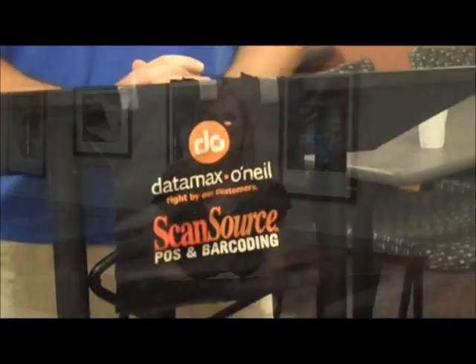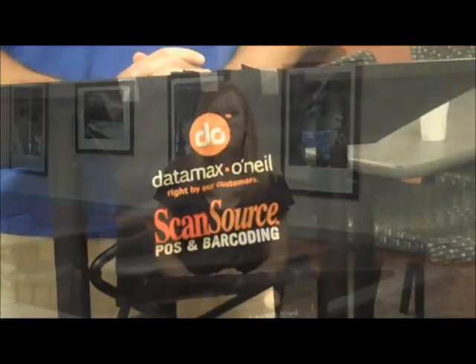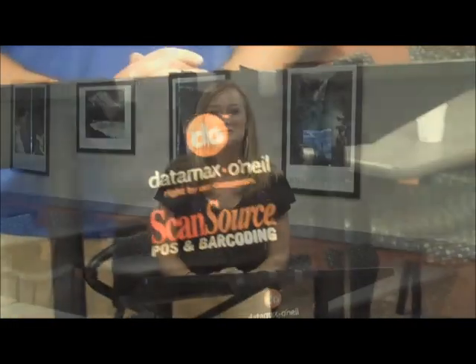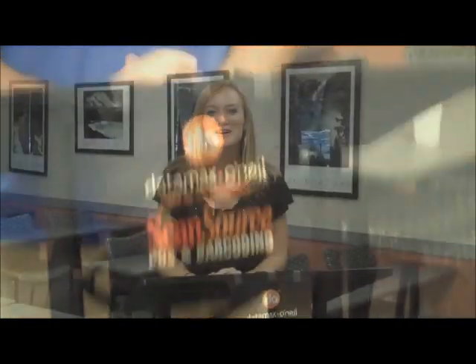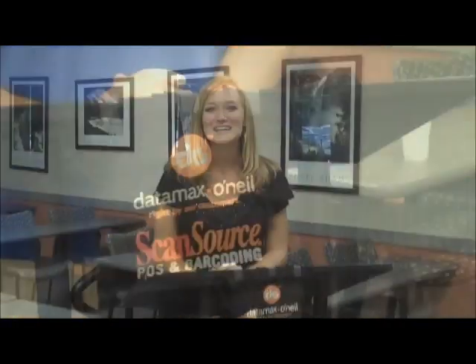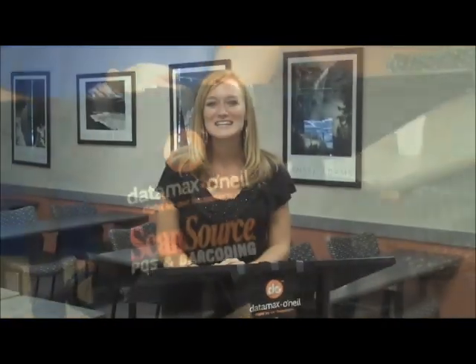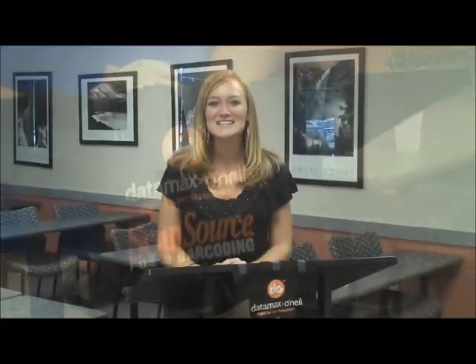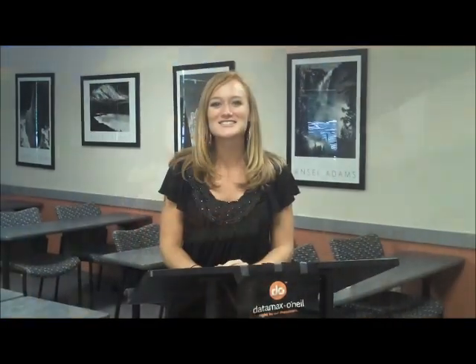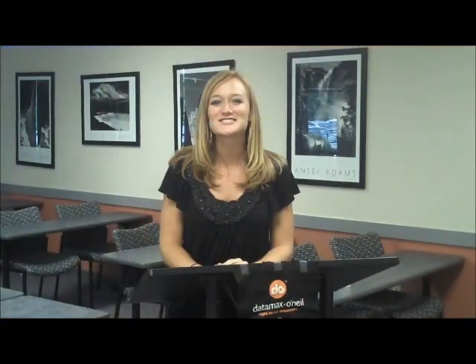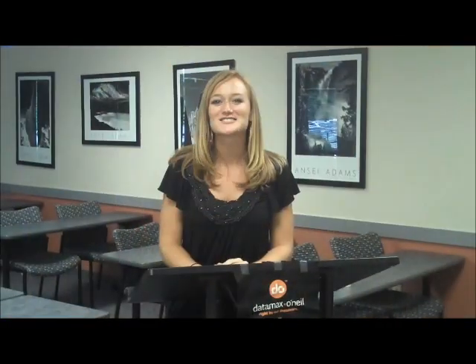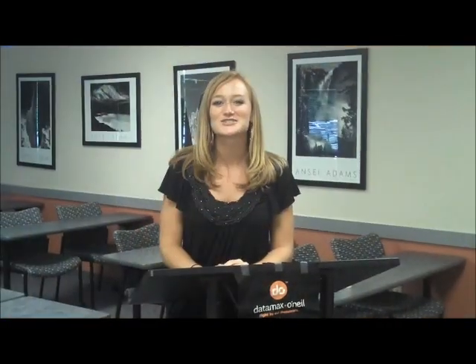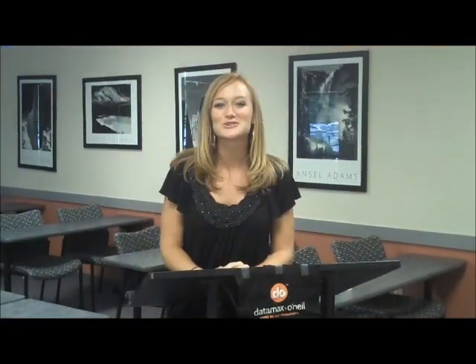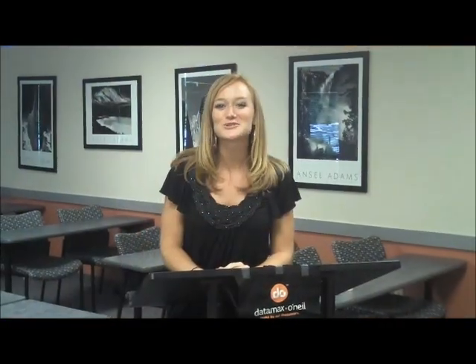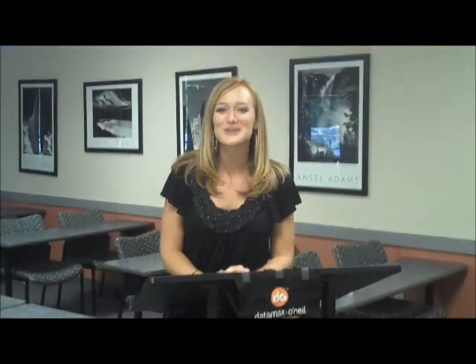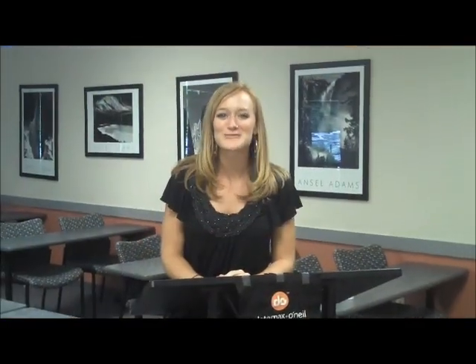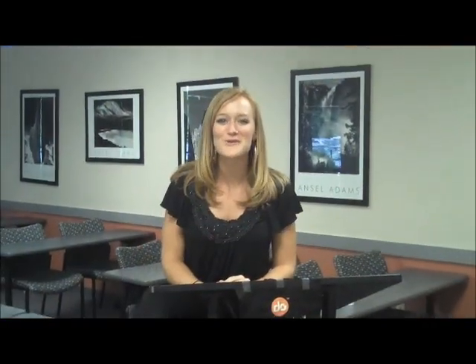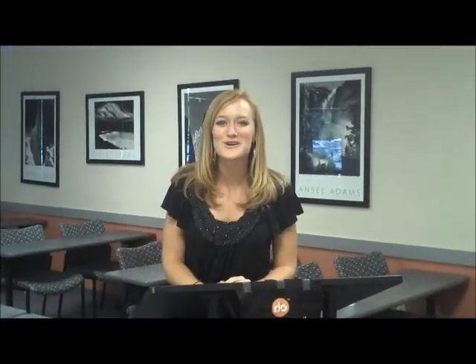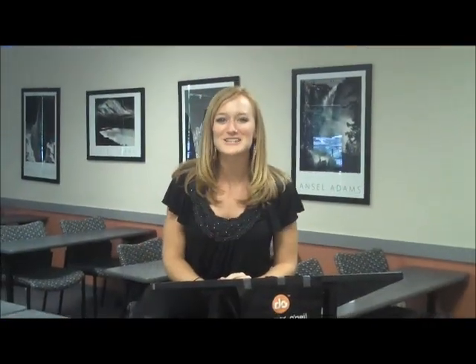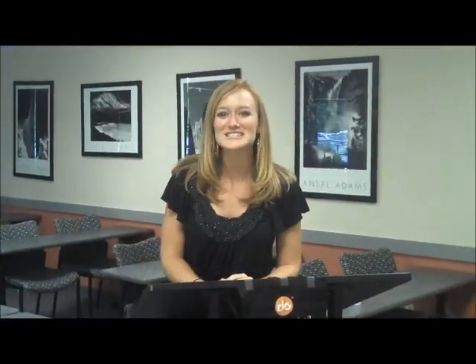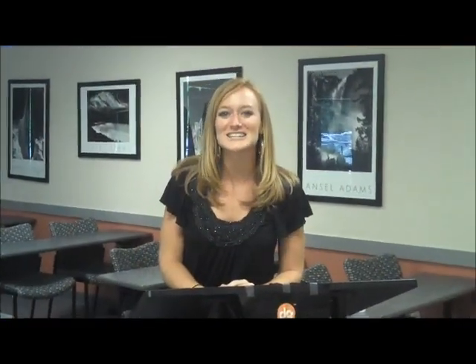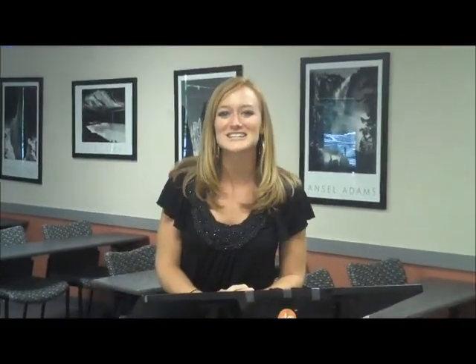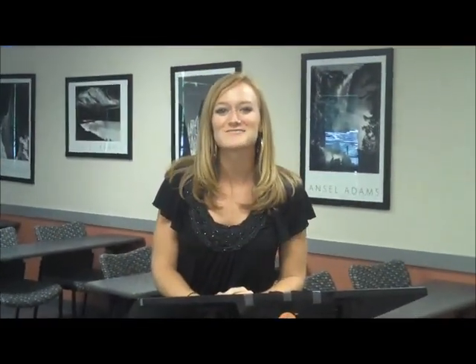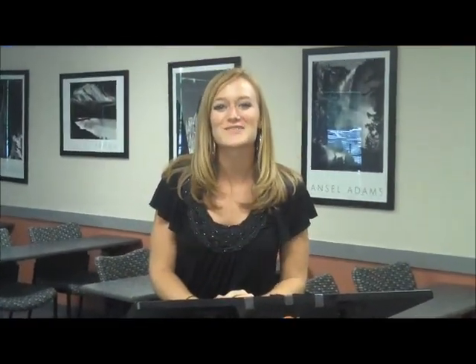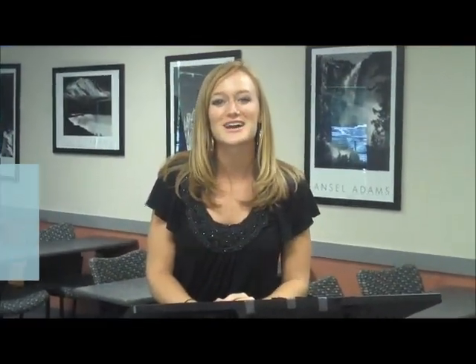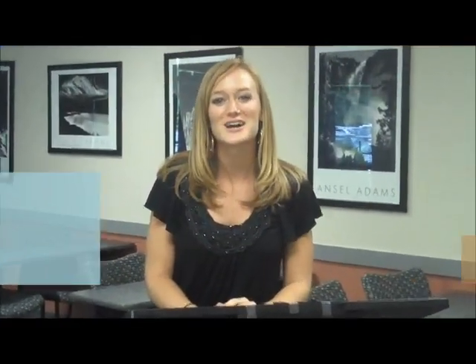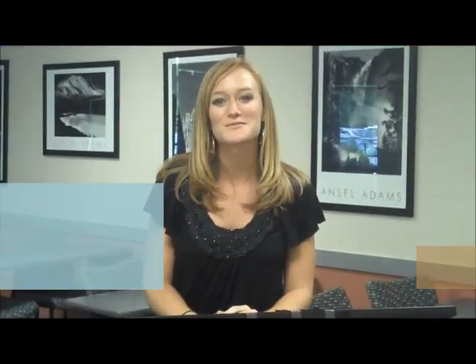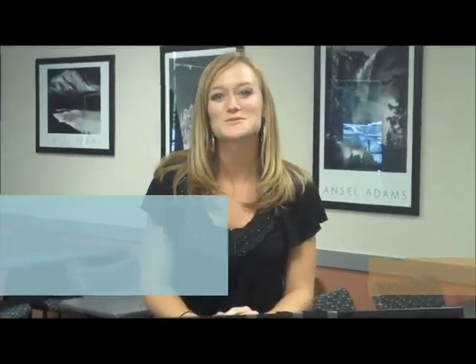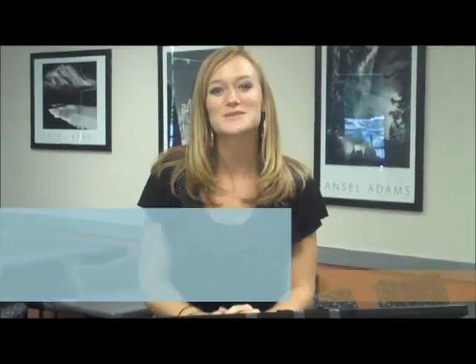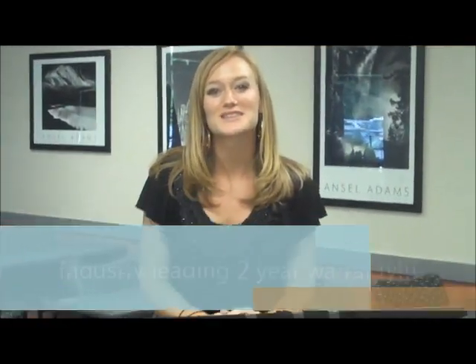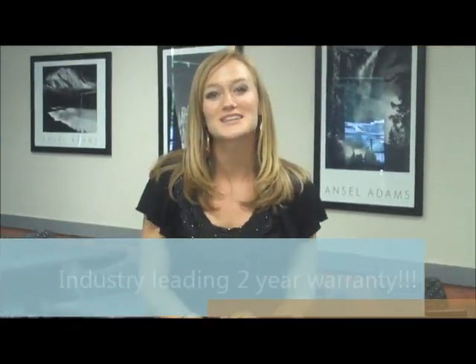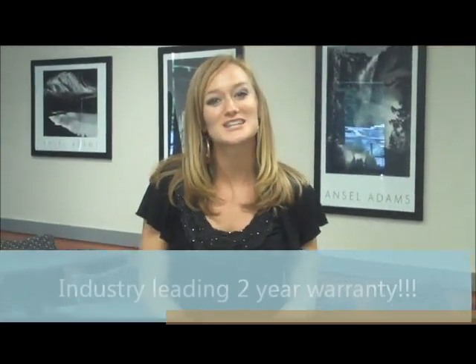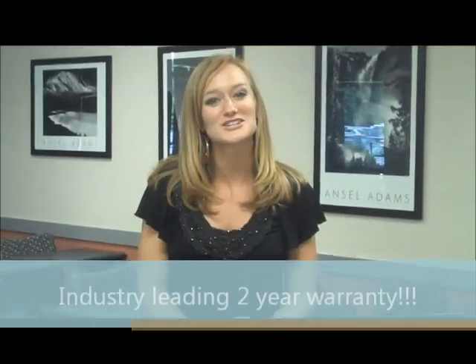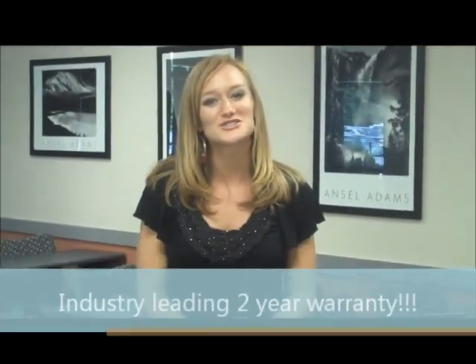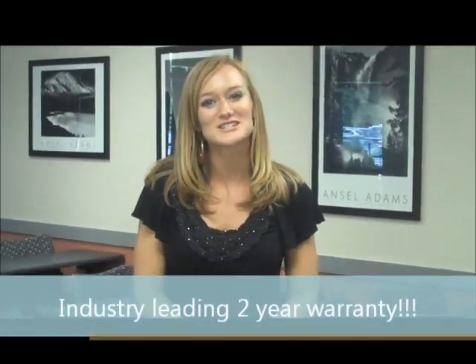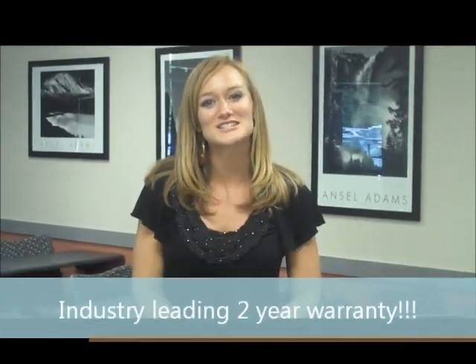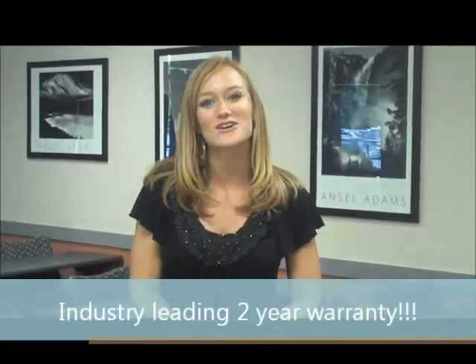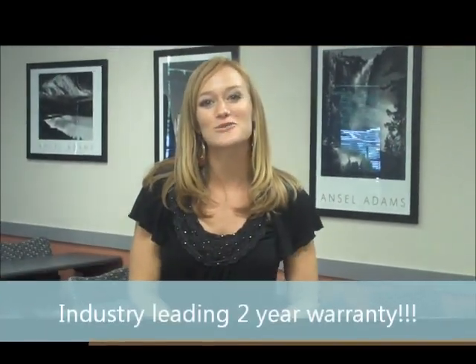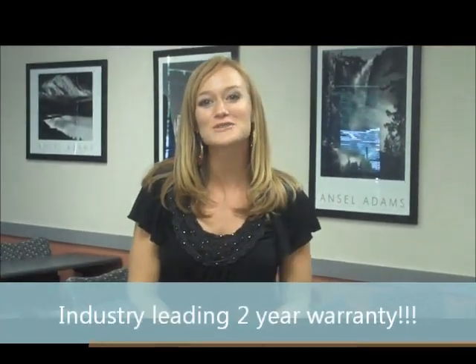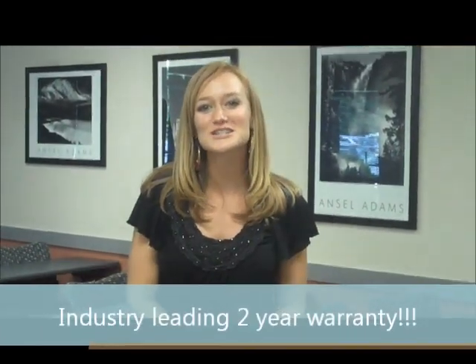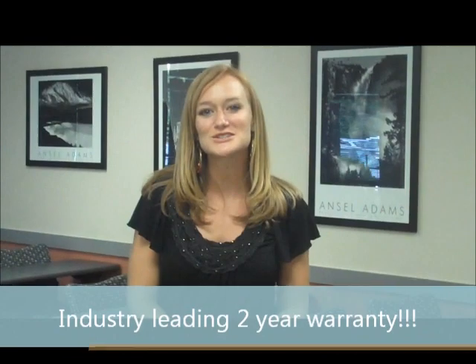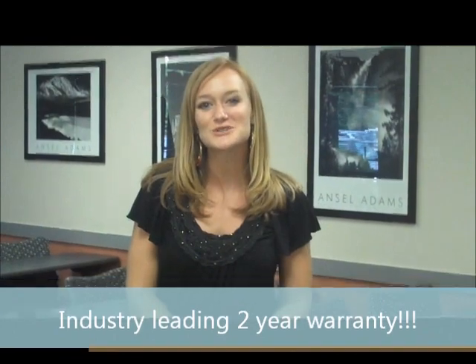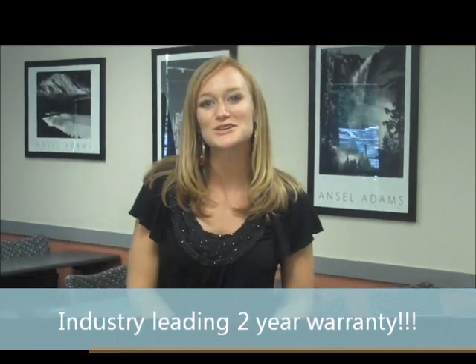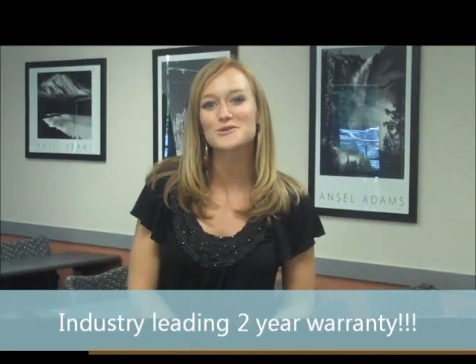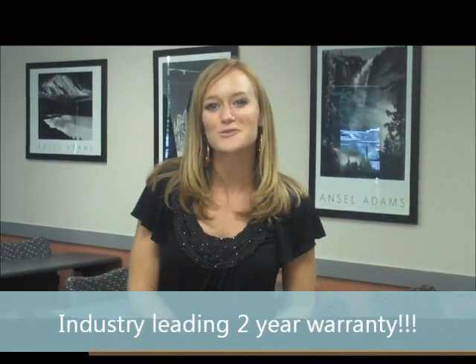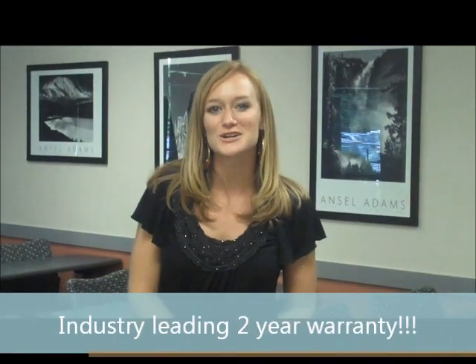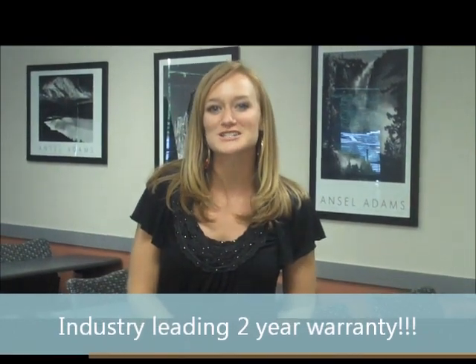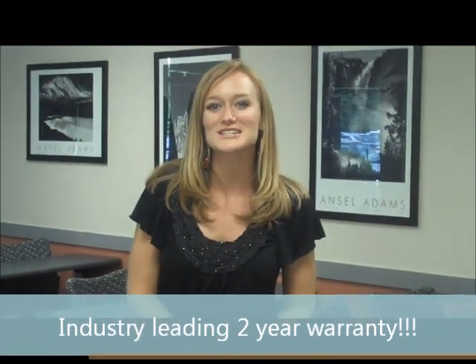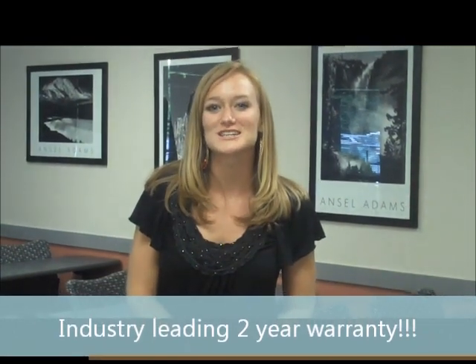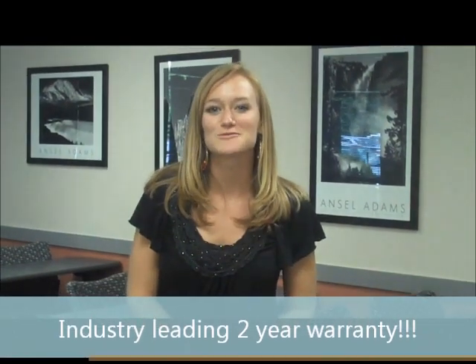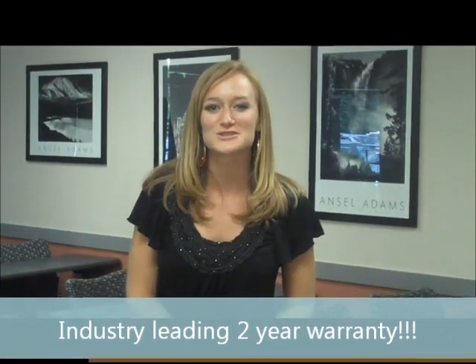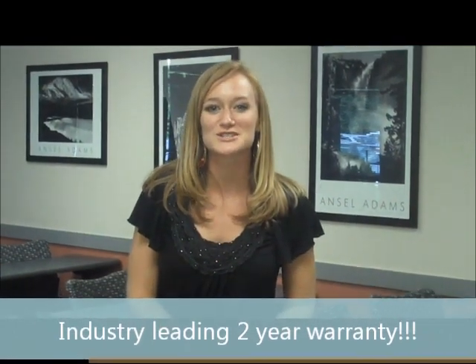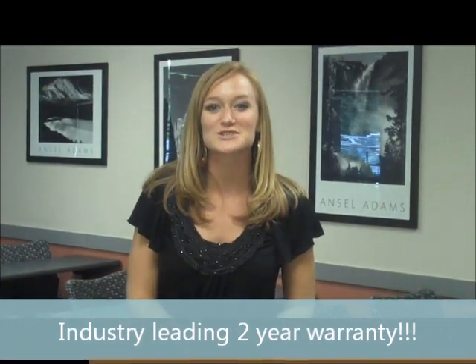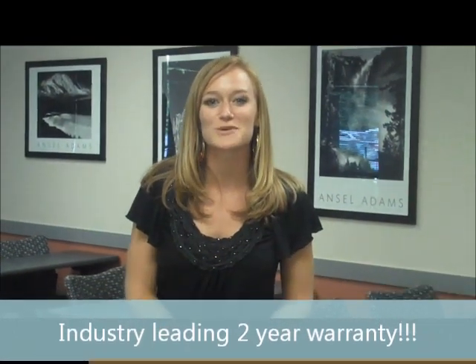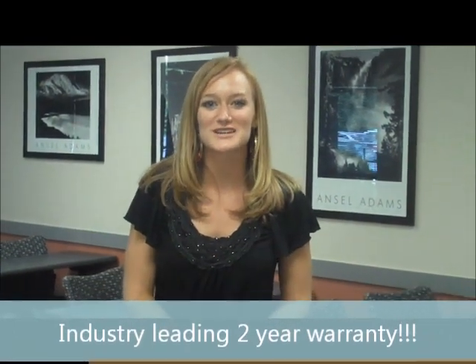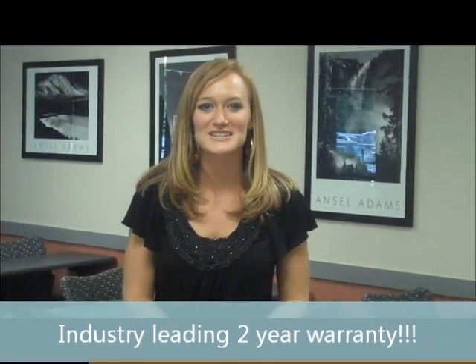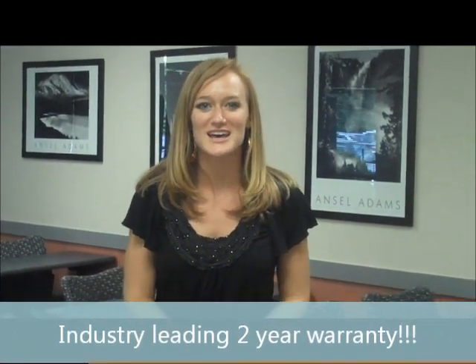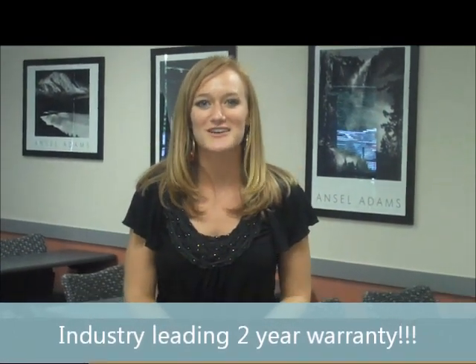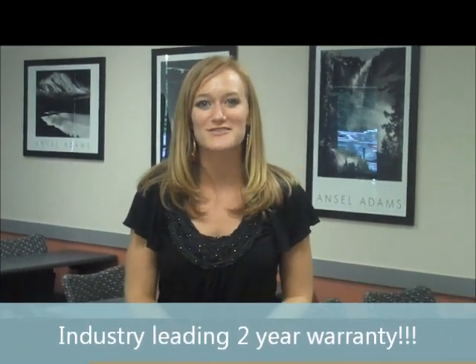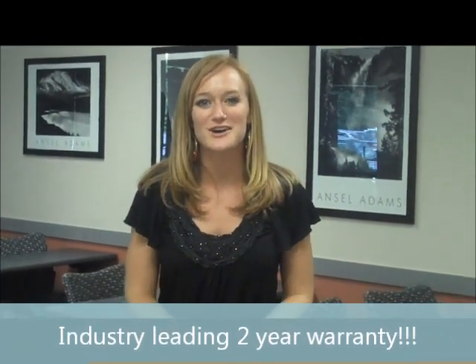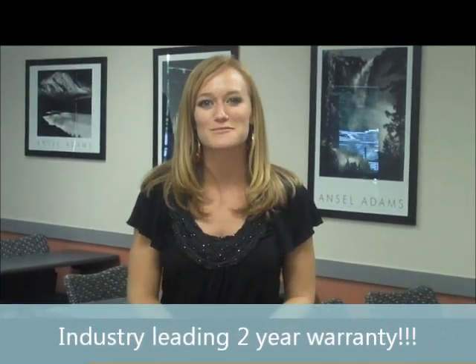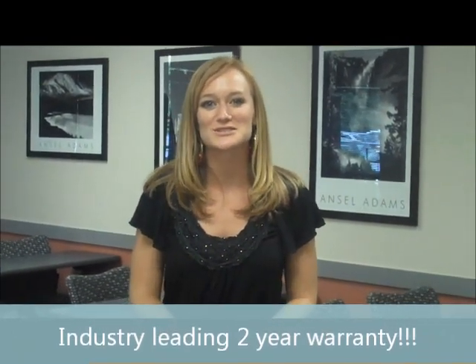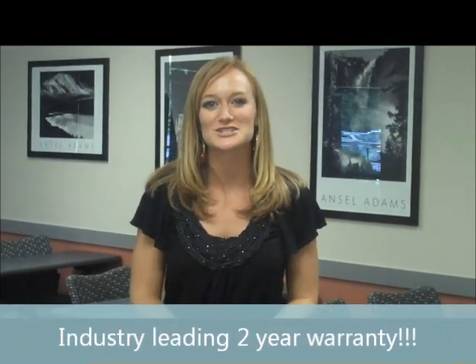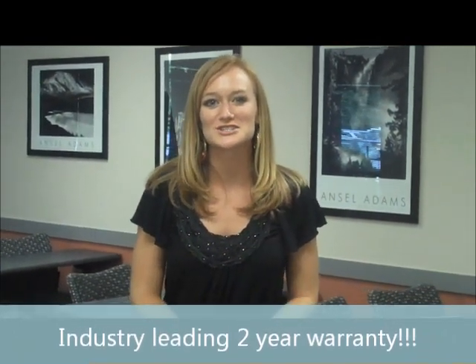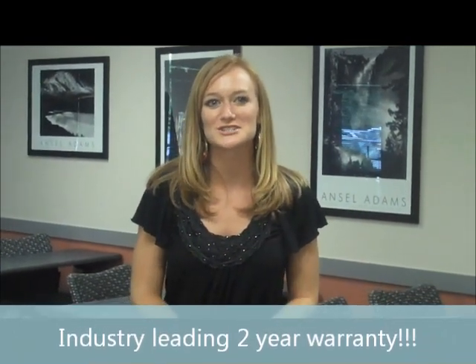What is two-year warranty? It comes with the industry's only two-year warranty, which is twice that of the competition.